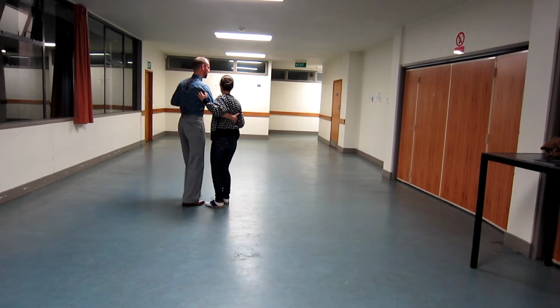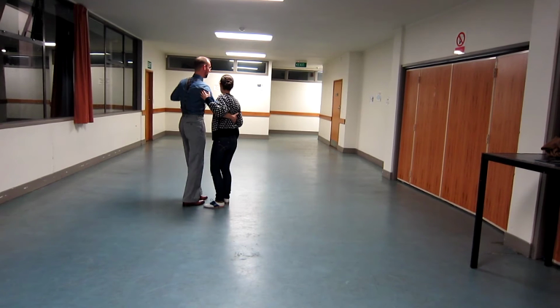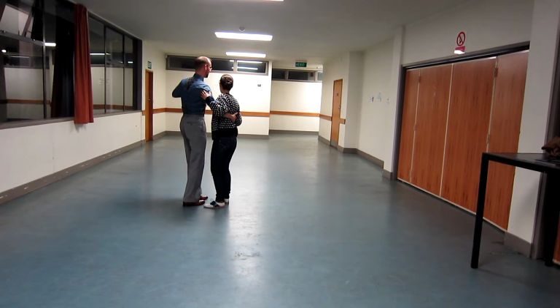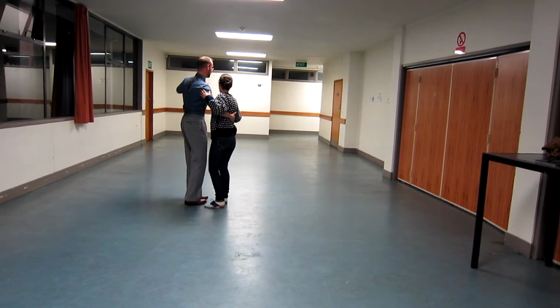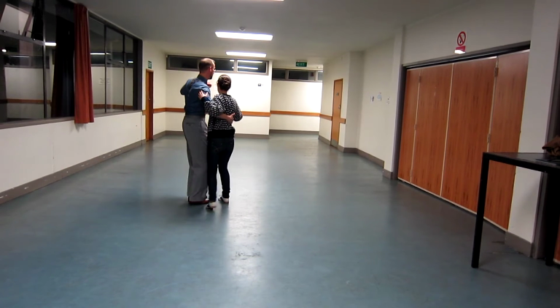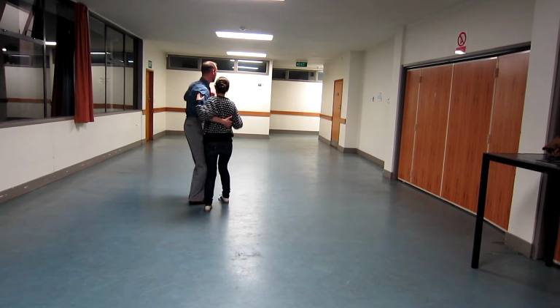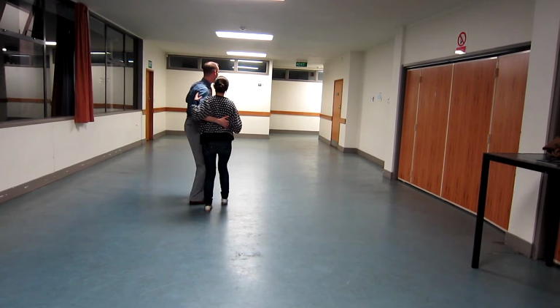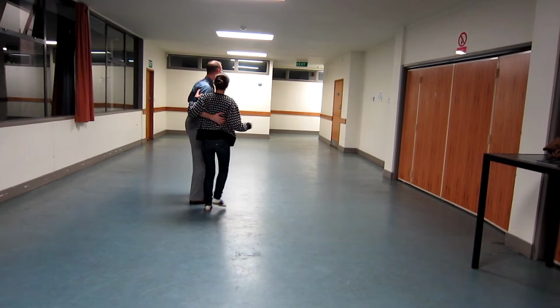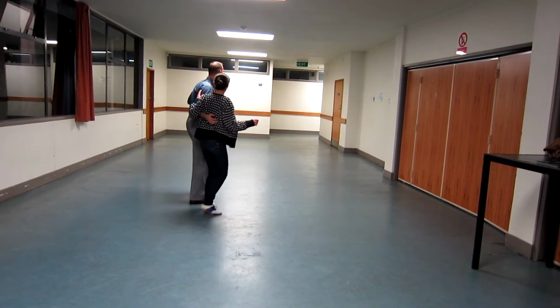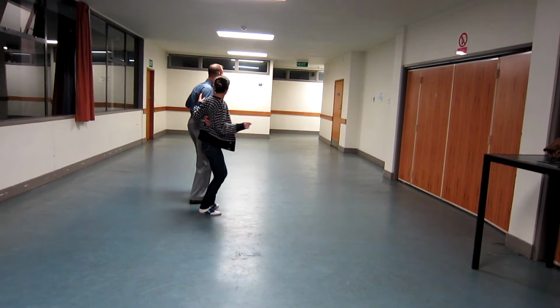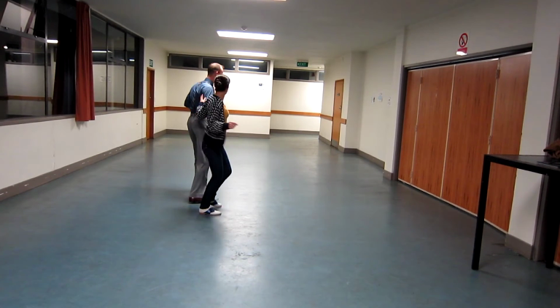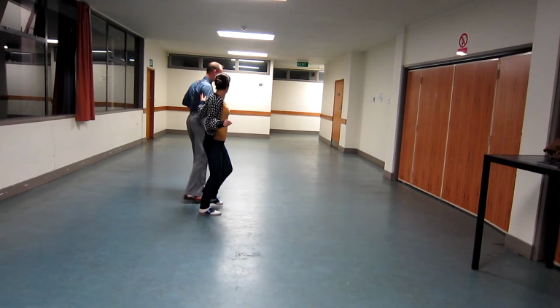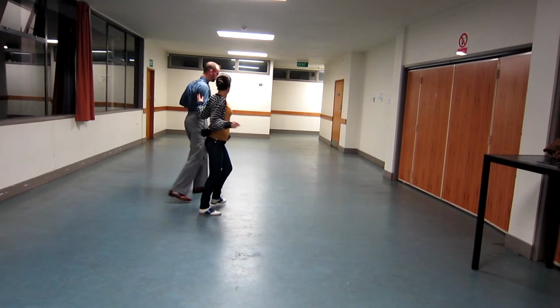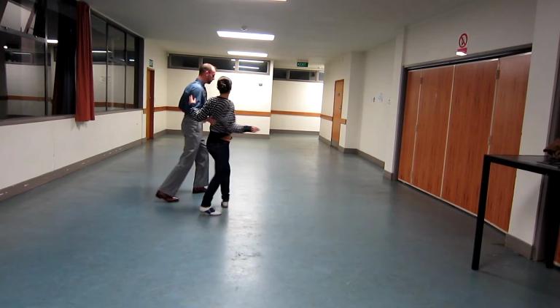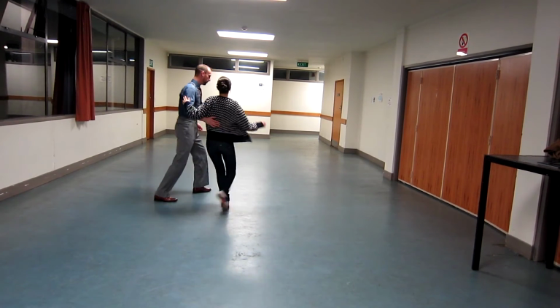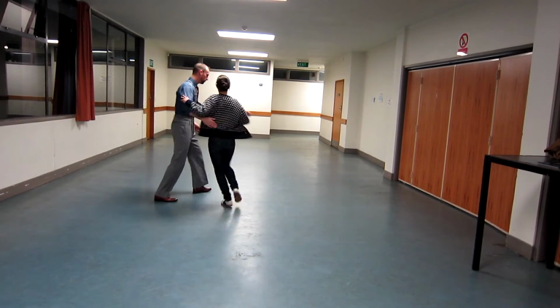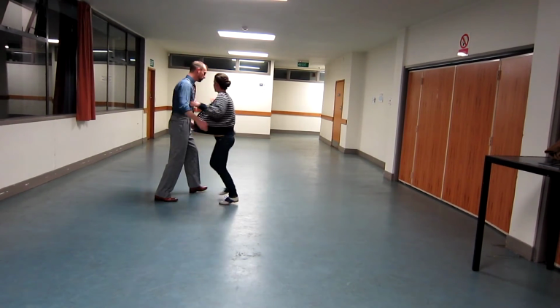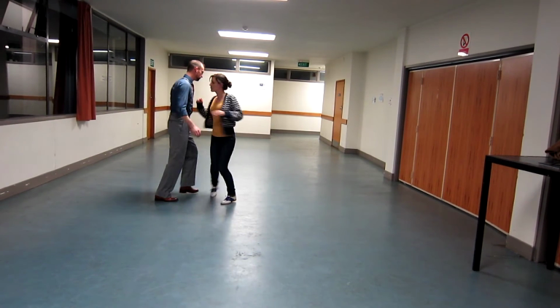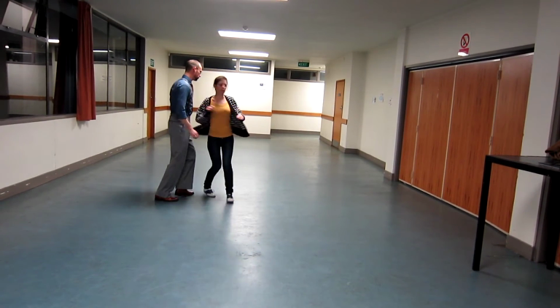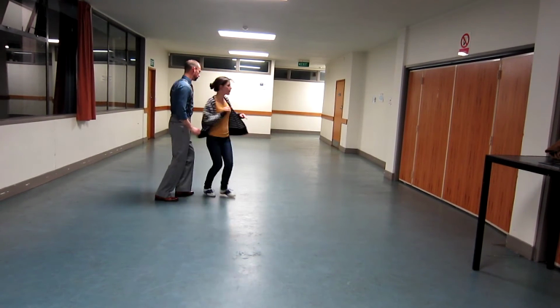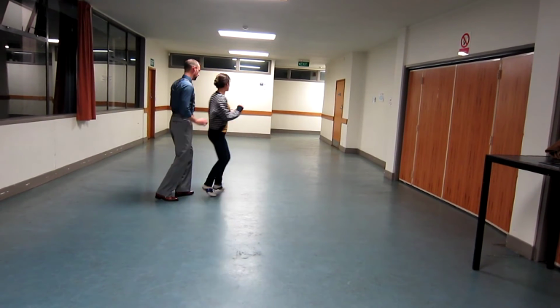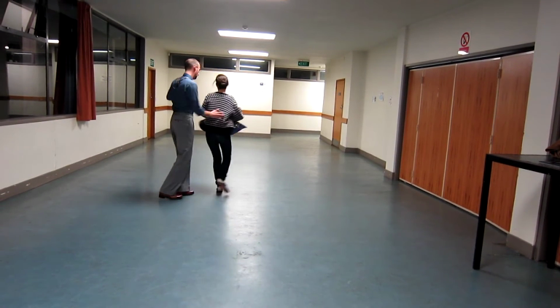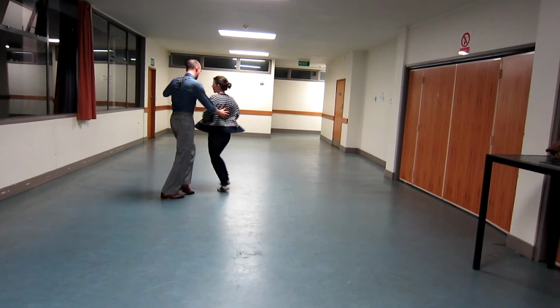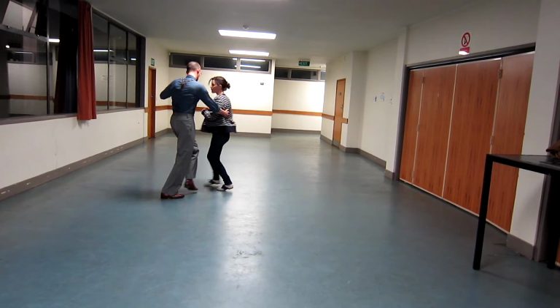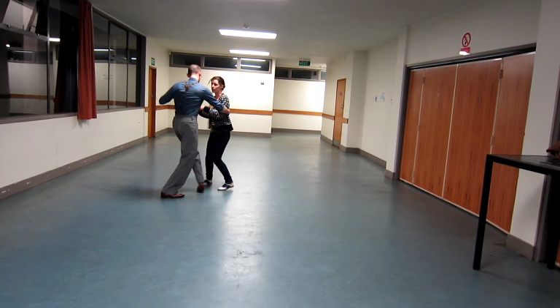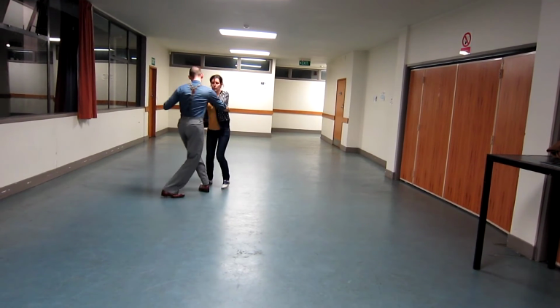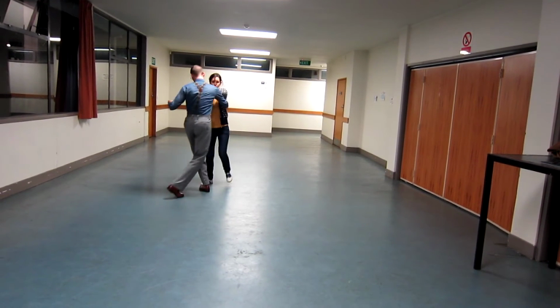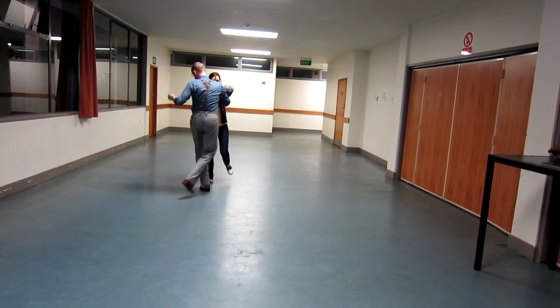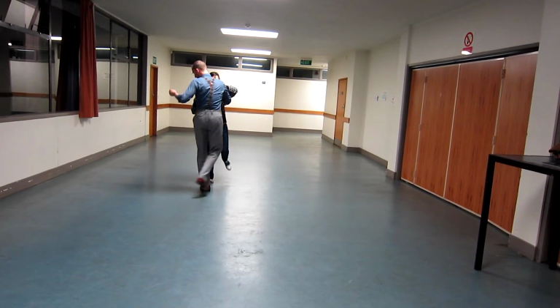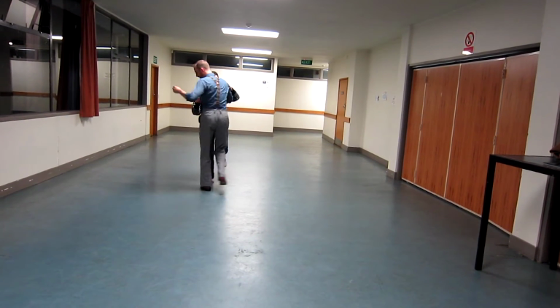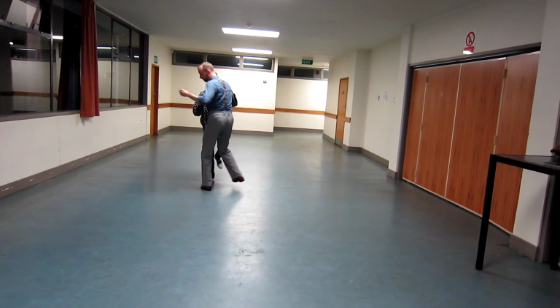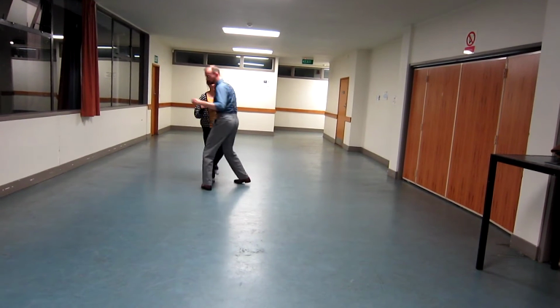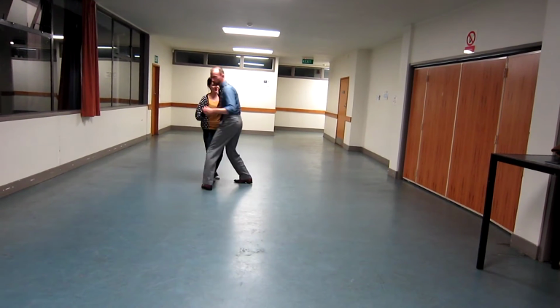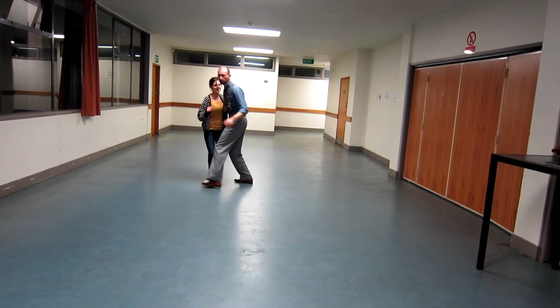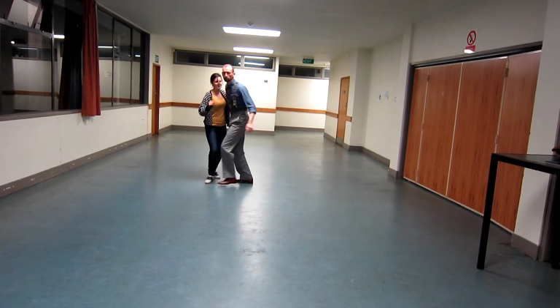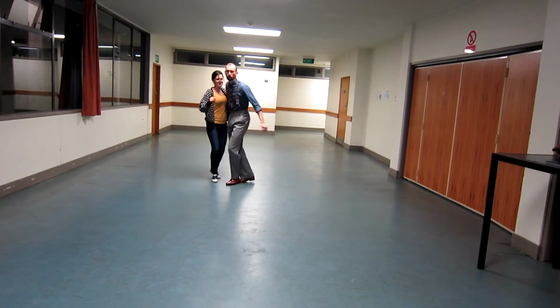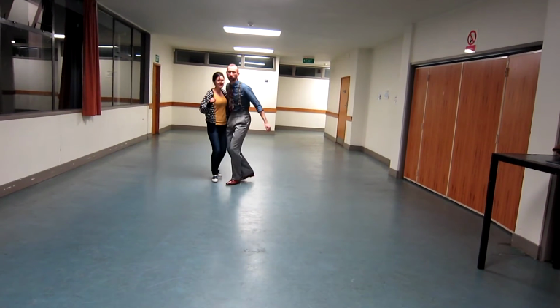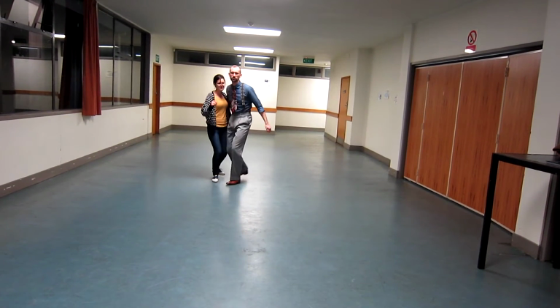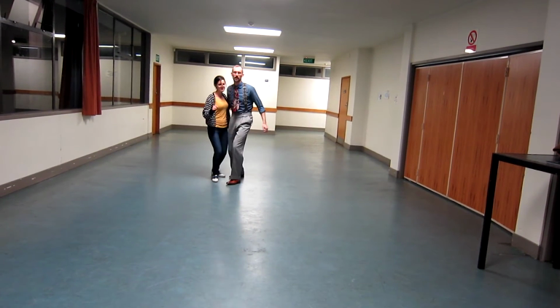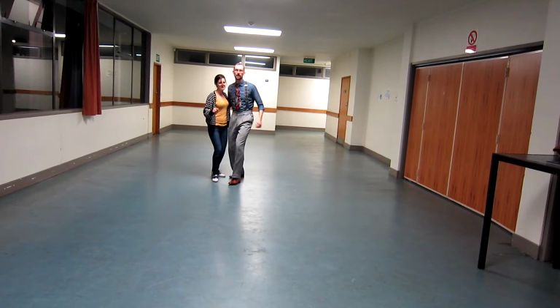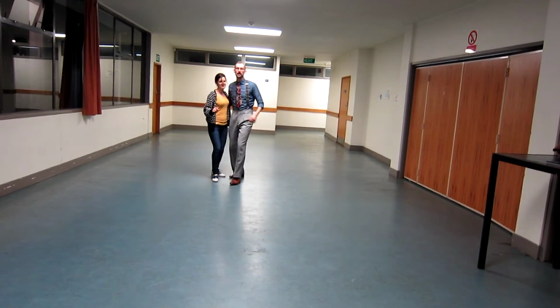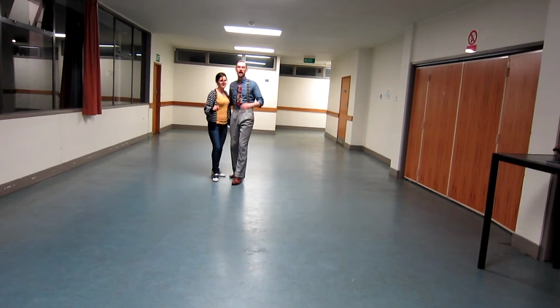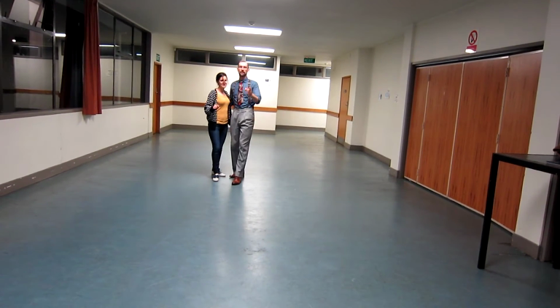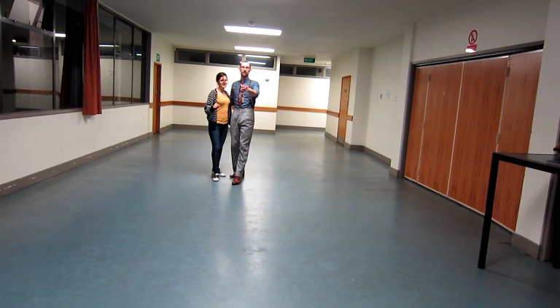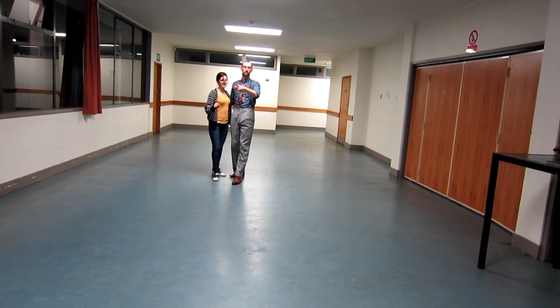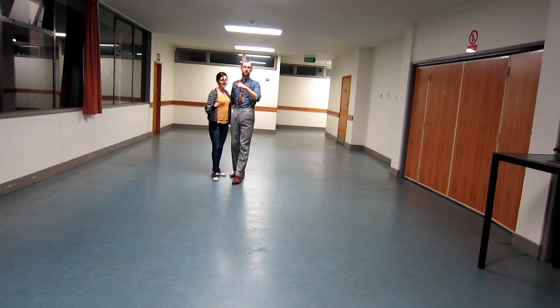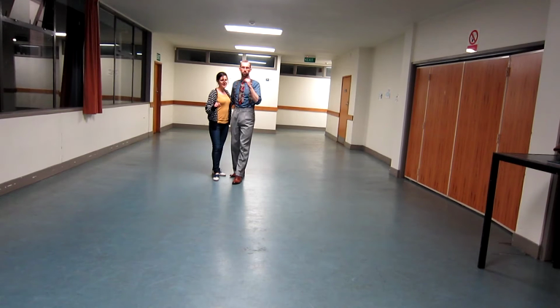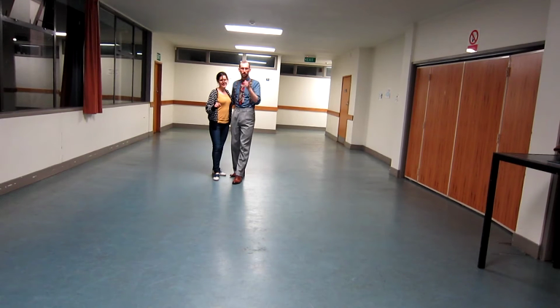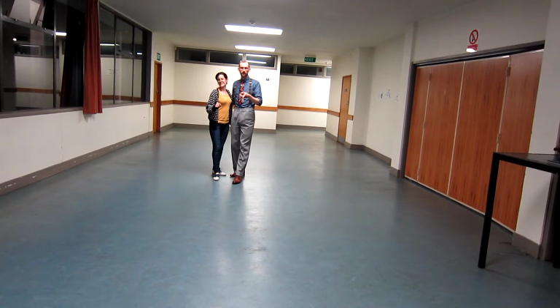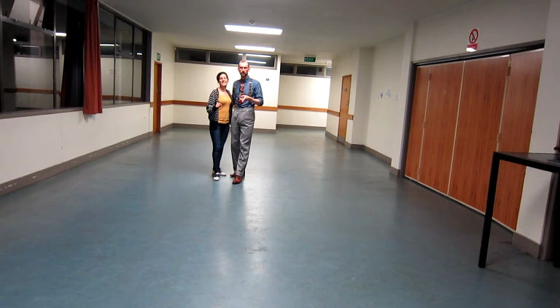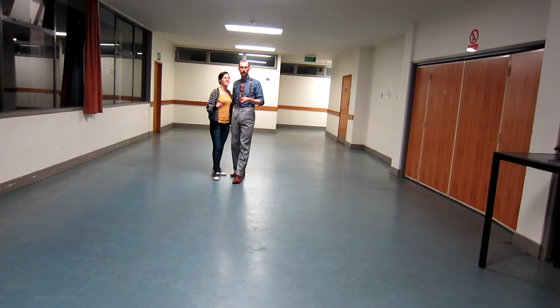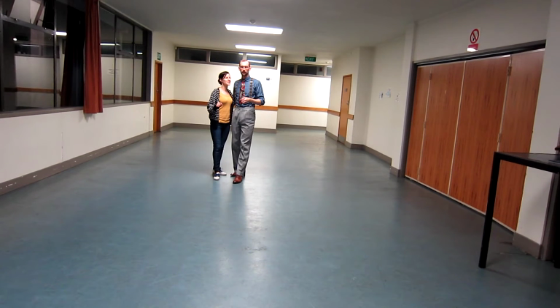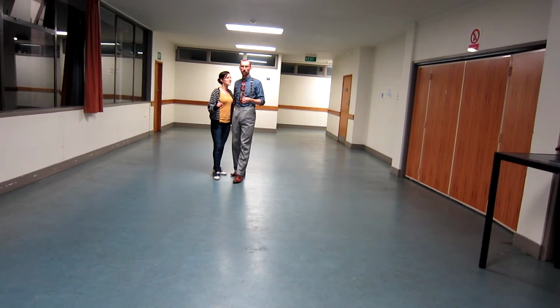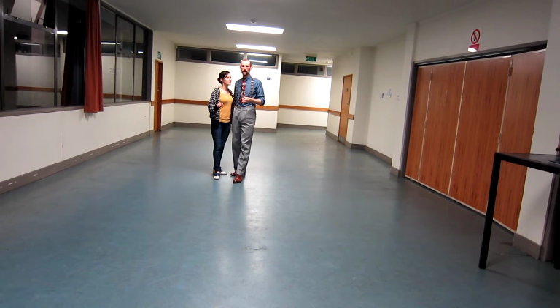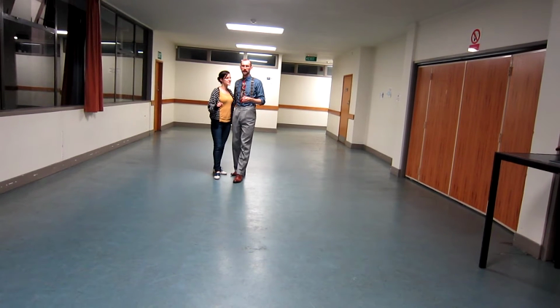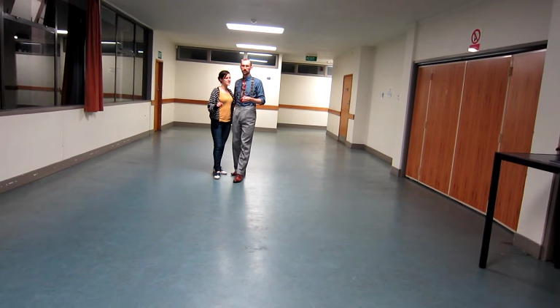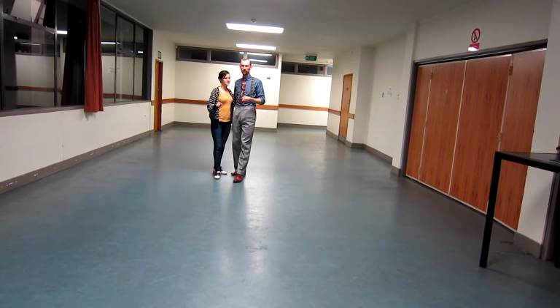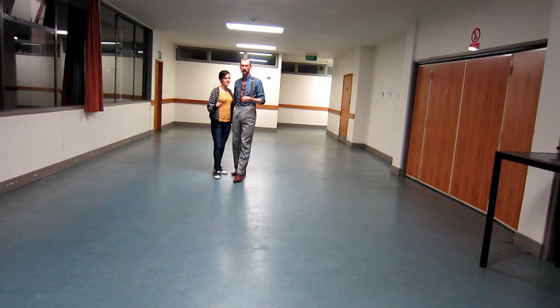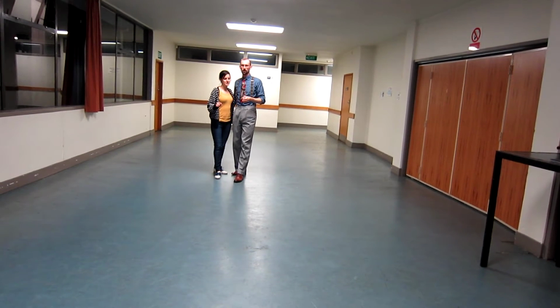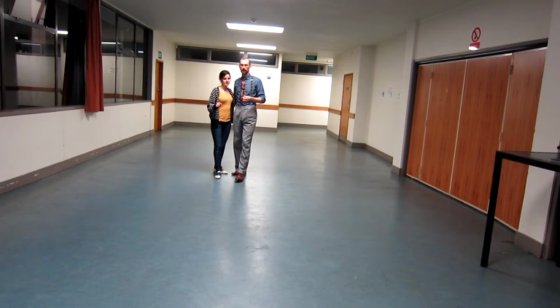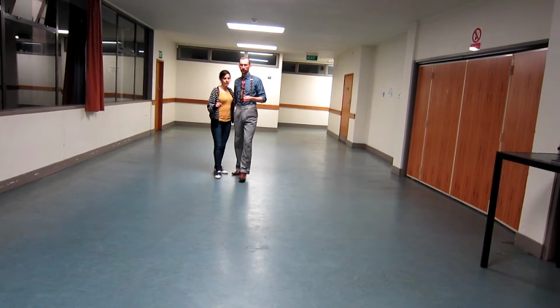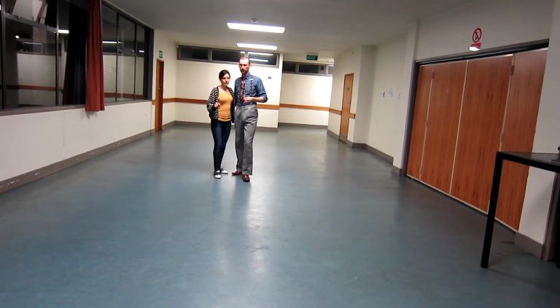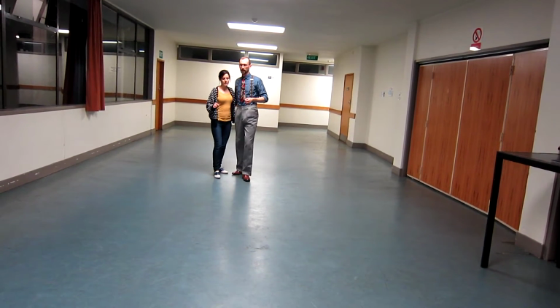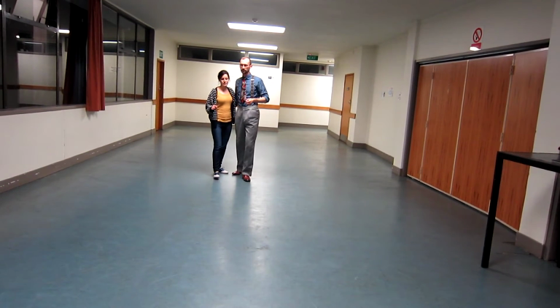From a different angle, I'm going 1, 2, 3, 4, catch, trip, full step. And then I'm swapping around 180.